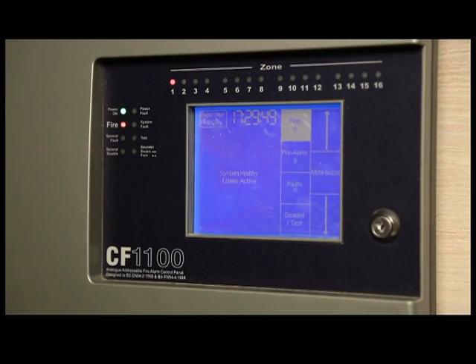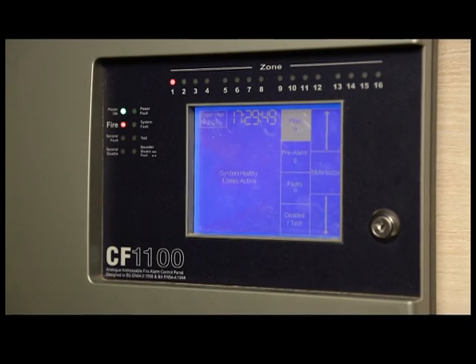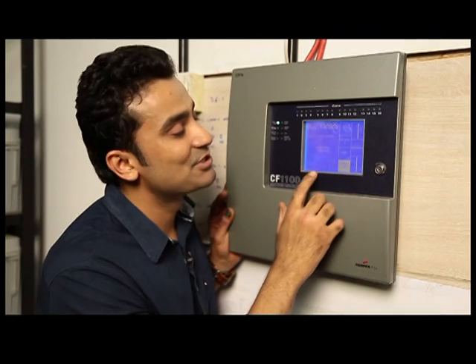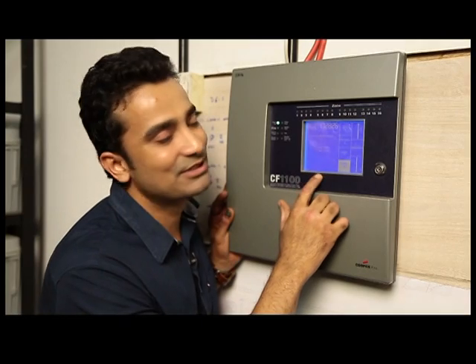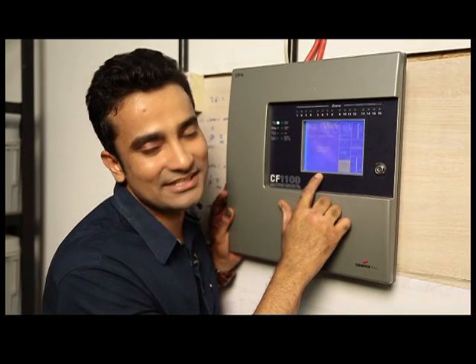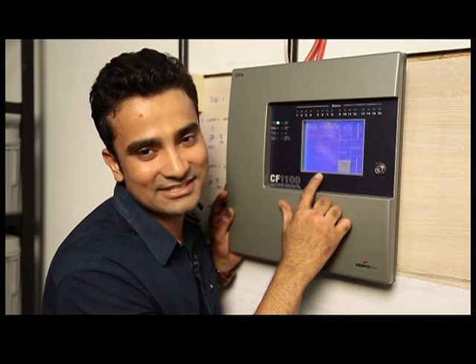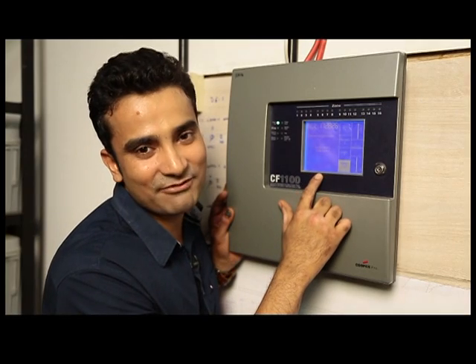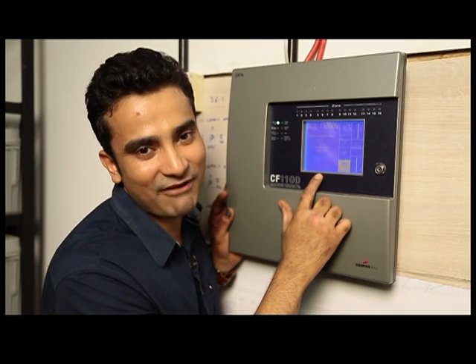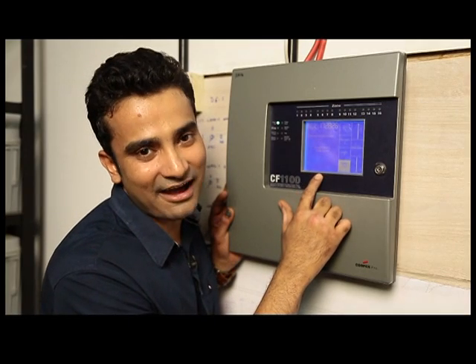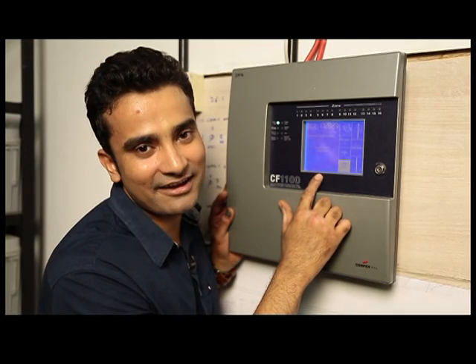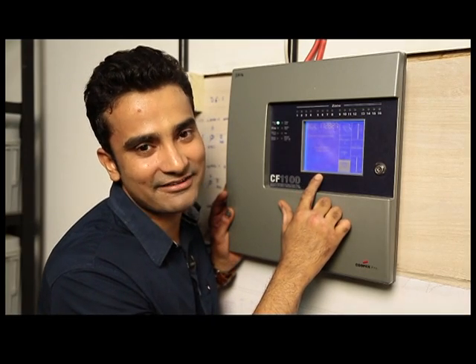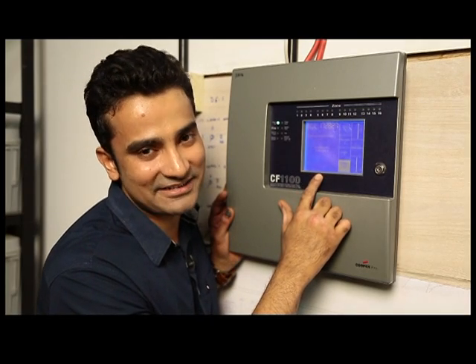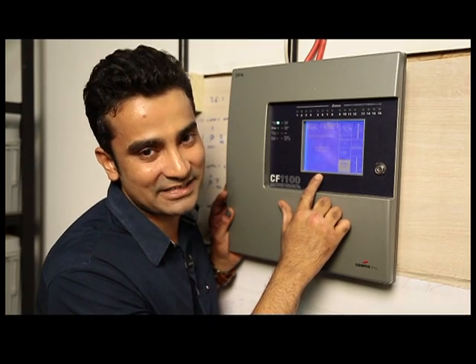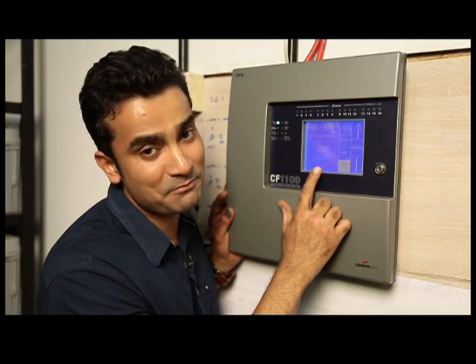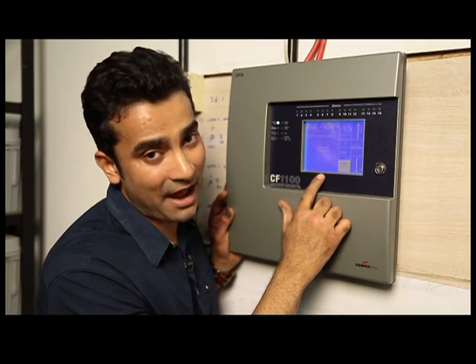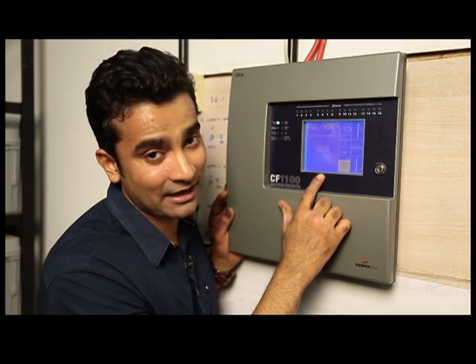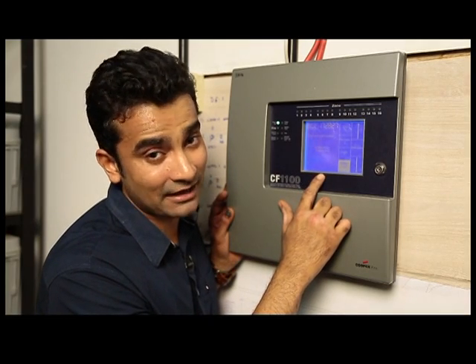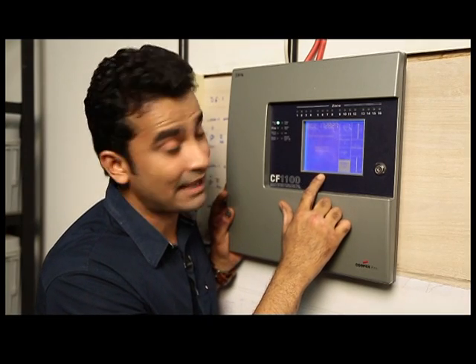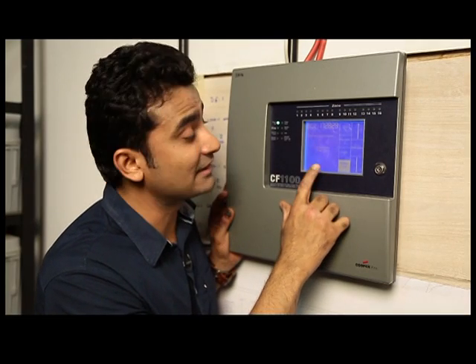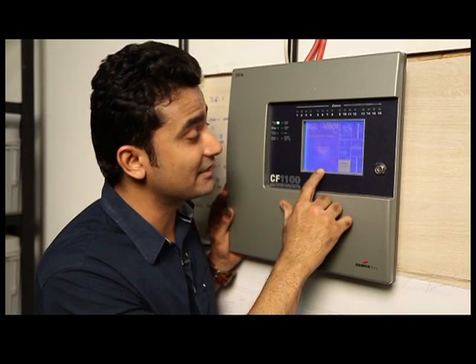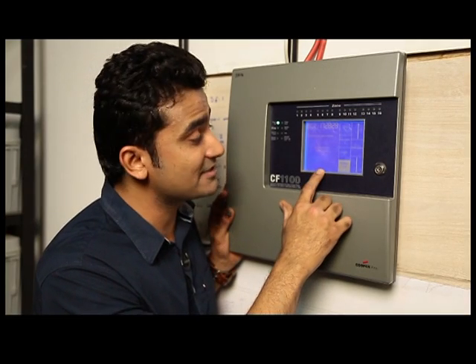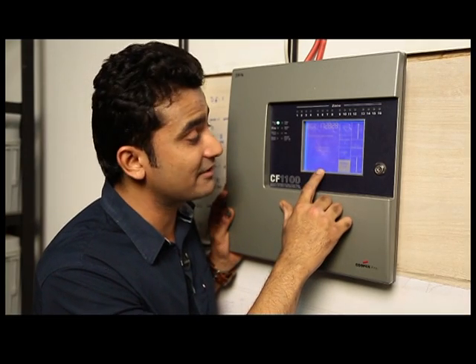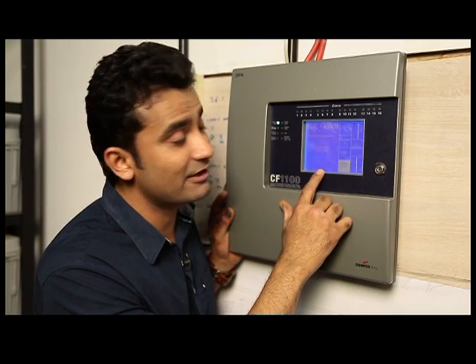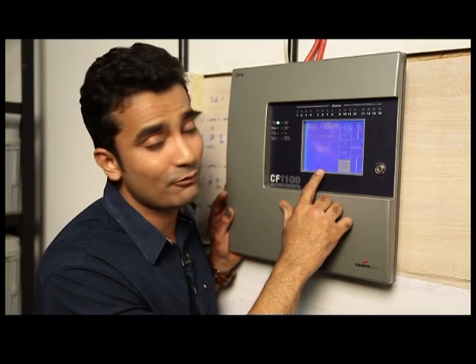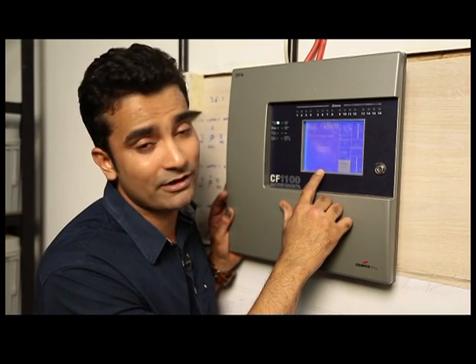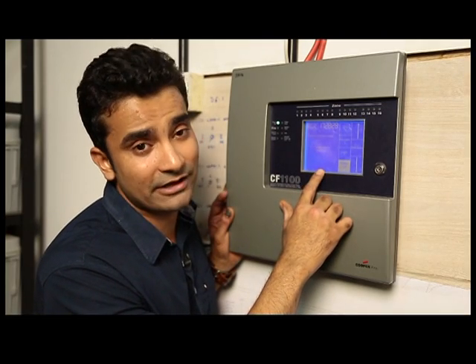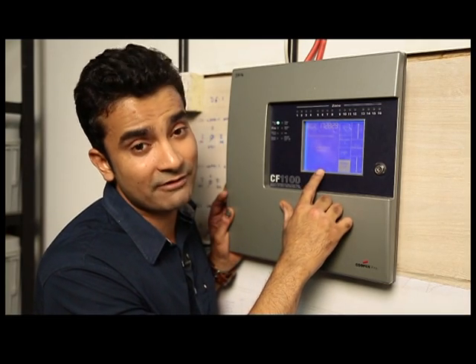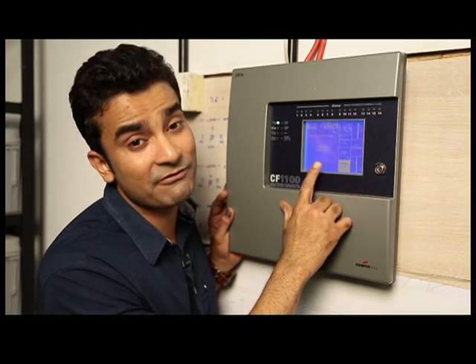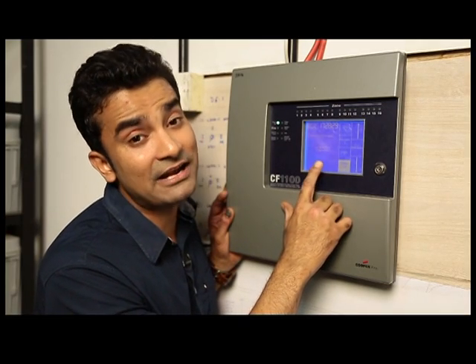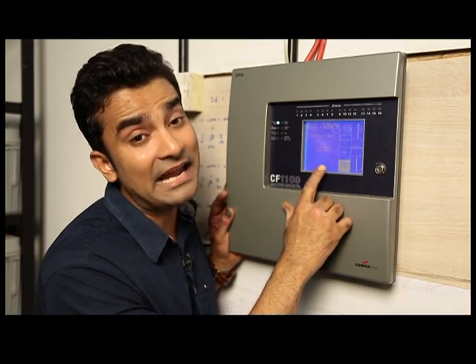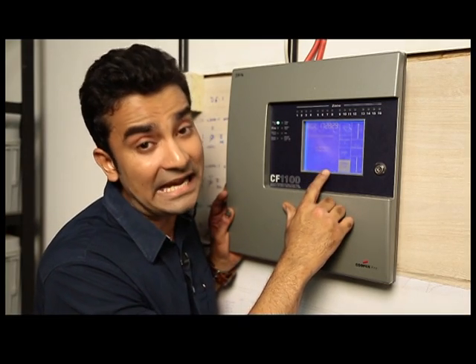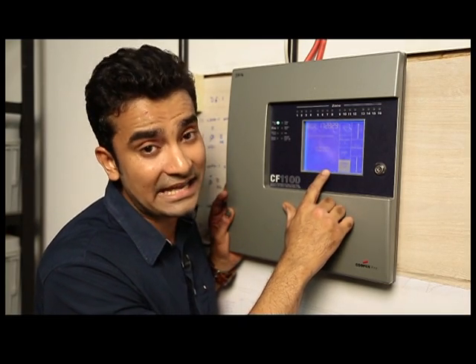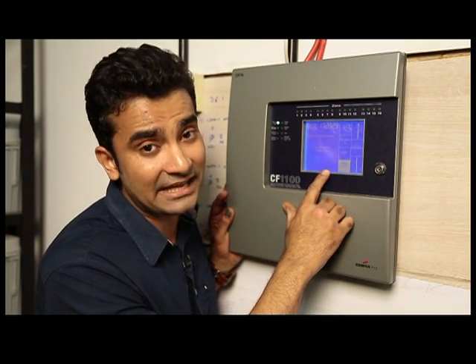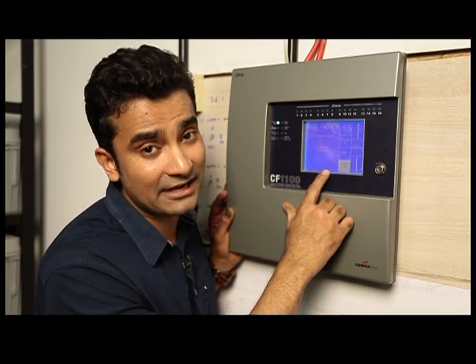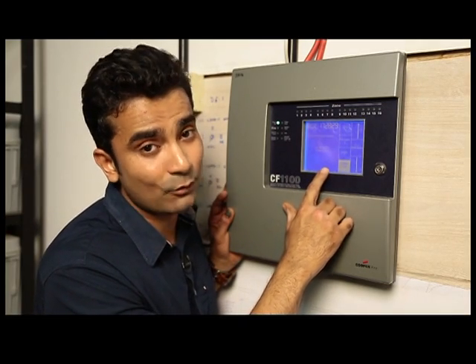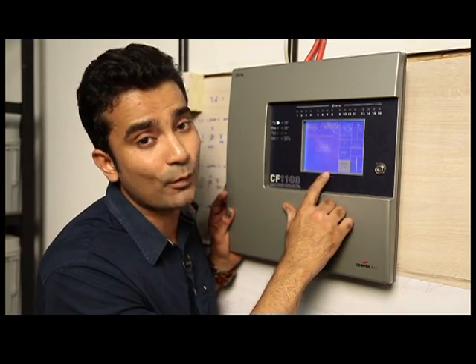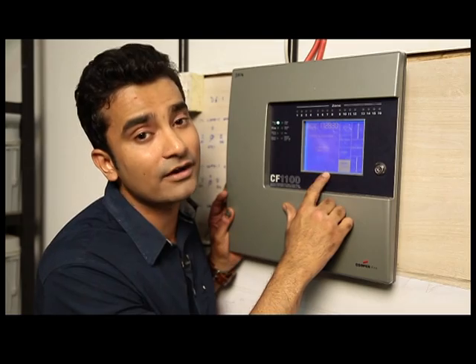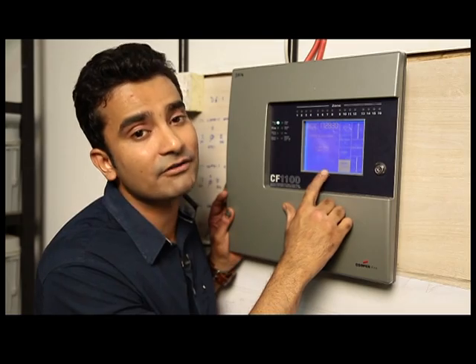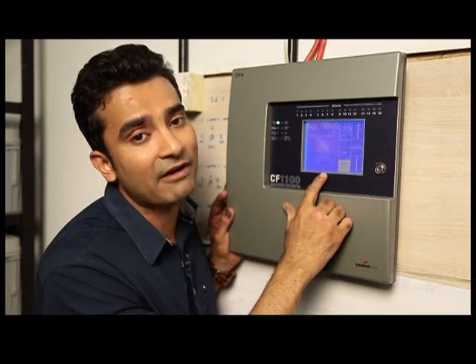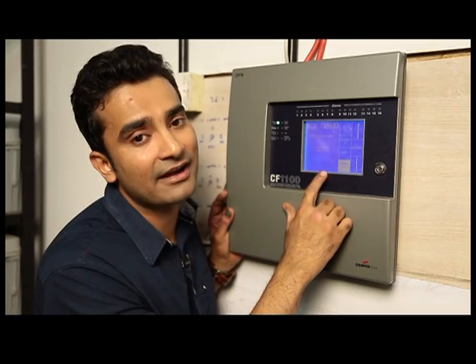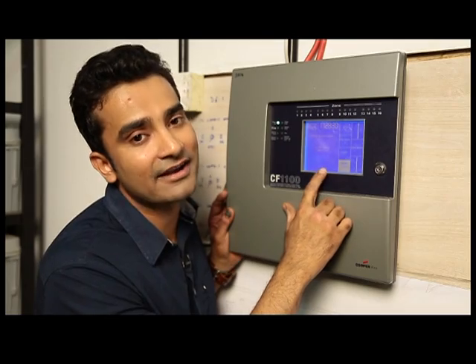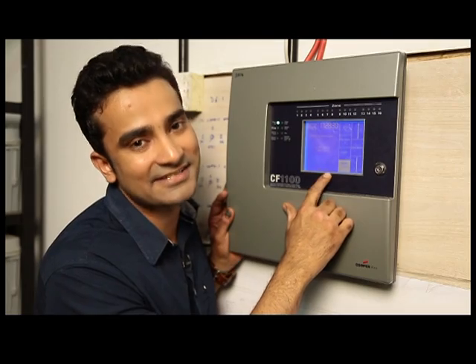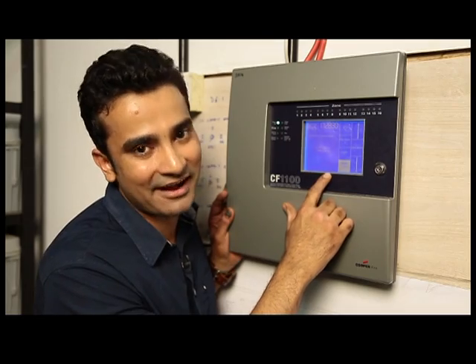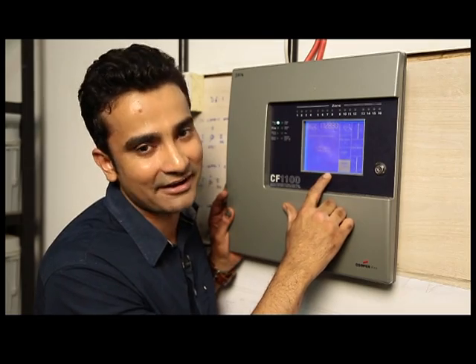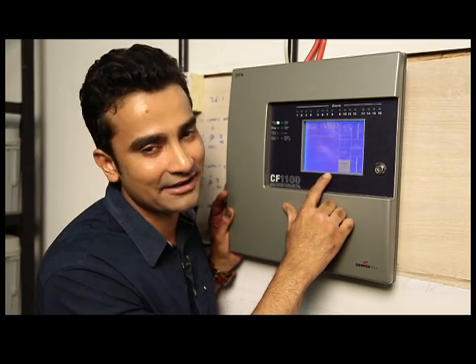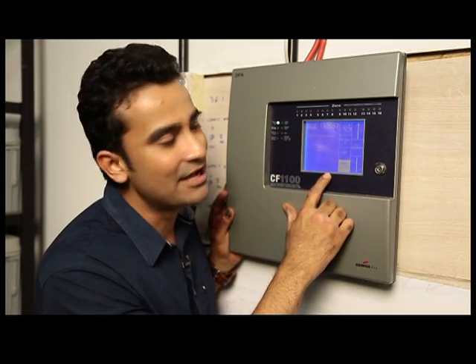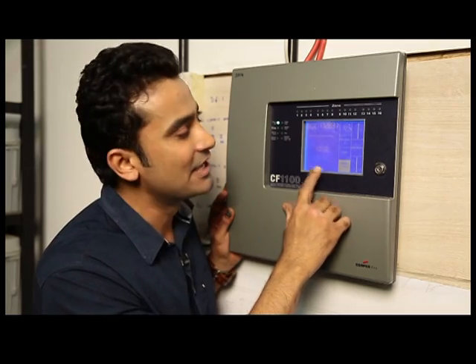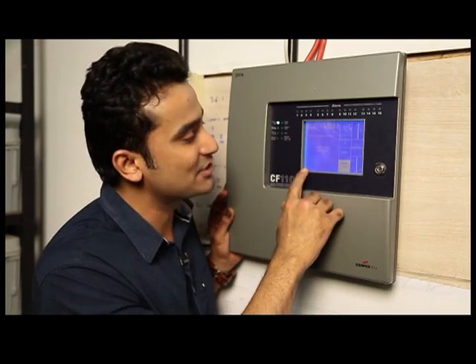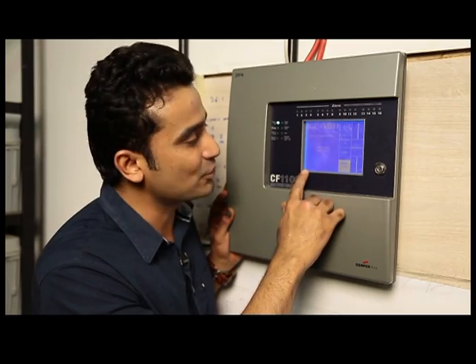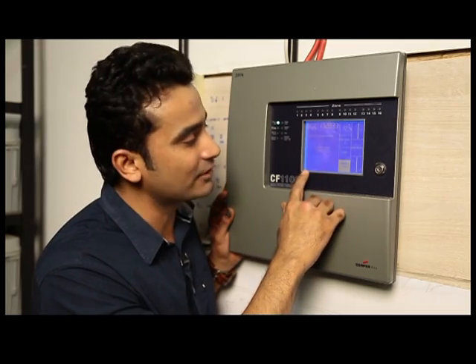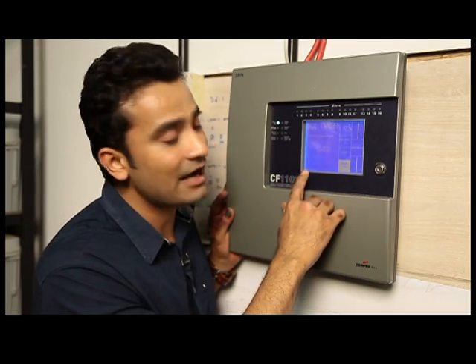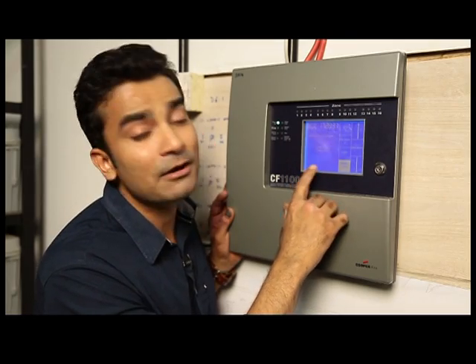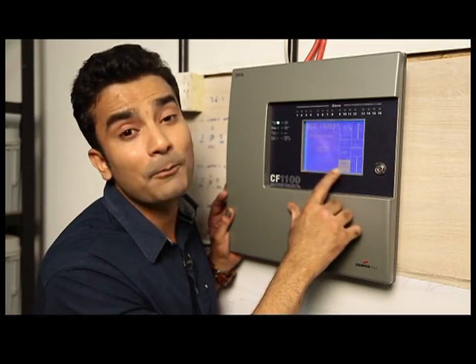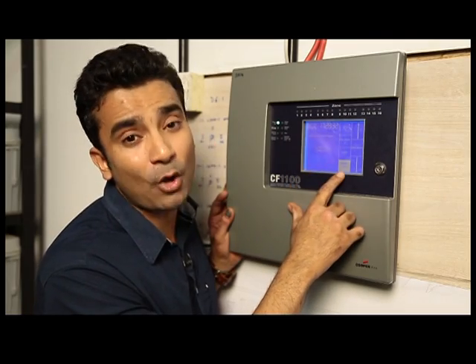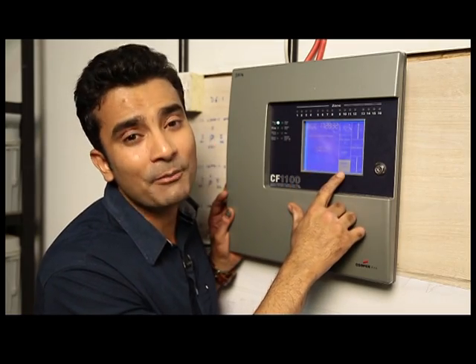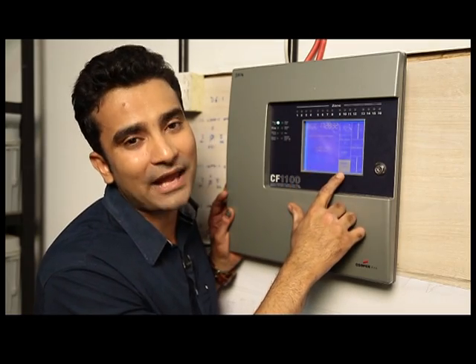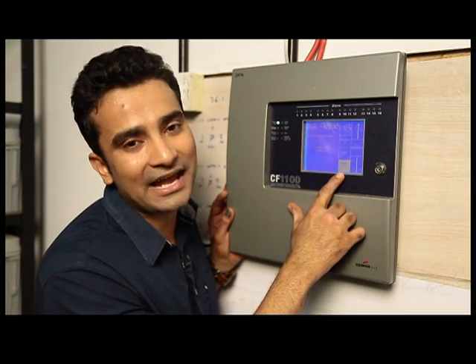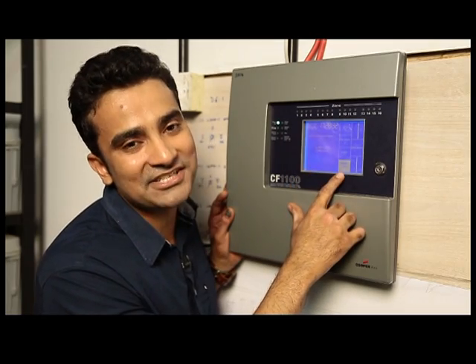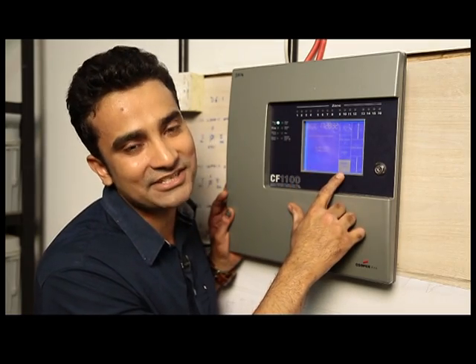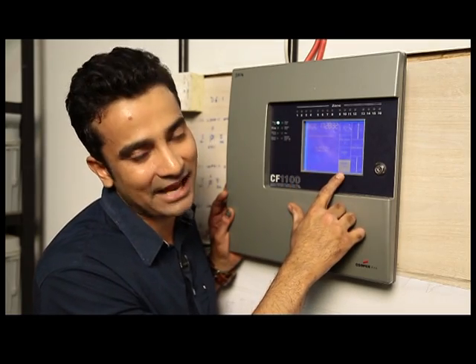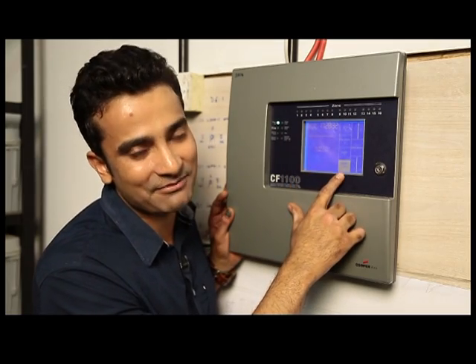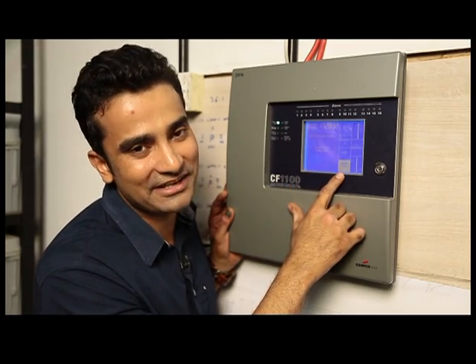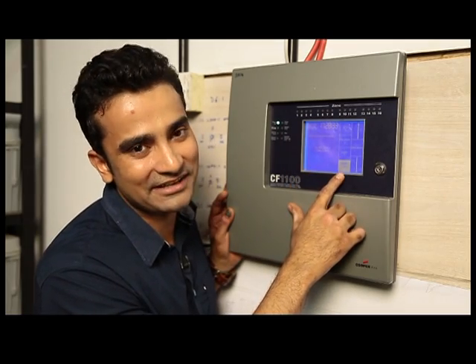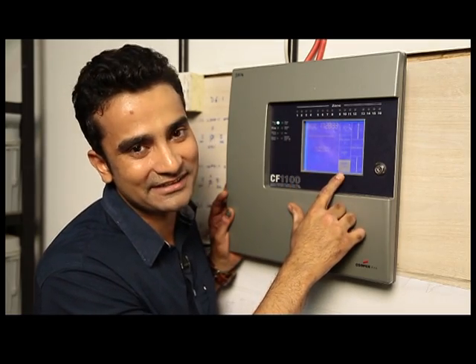This is the fire addressing panel. The screen here will indicate where the fire has occurred so that prompt action can be taken.